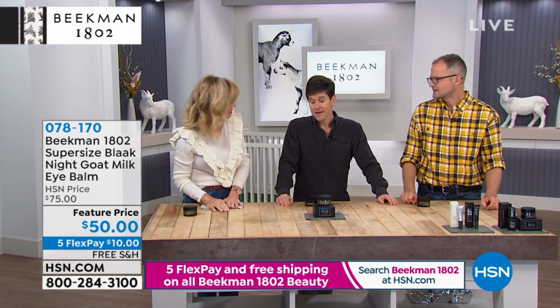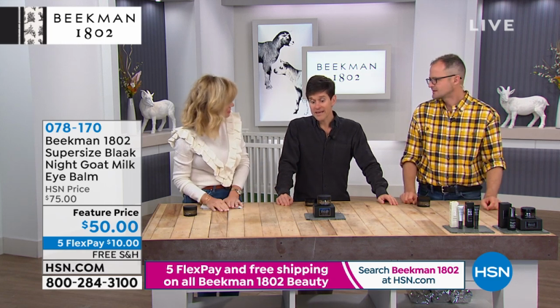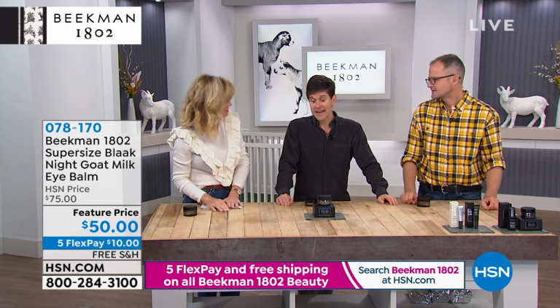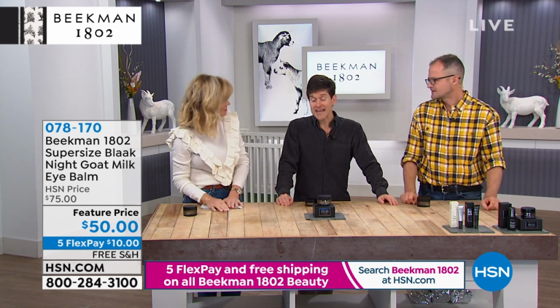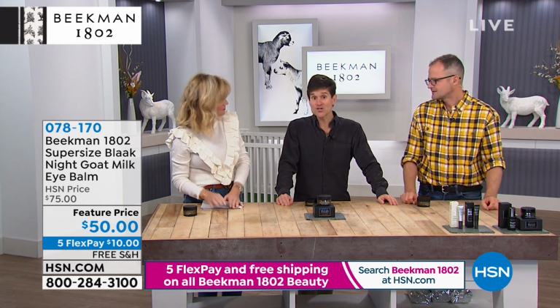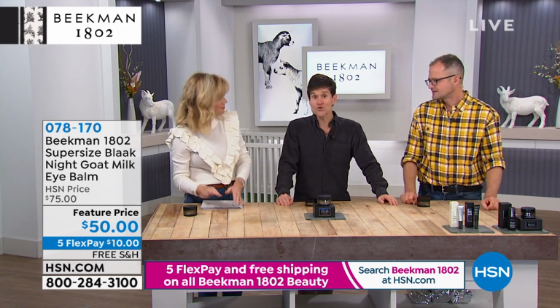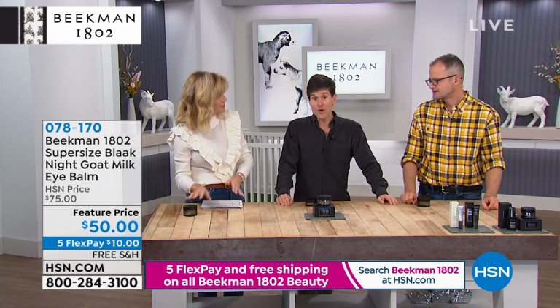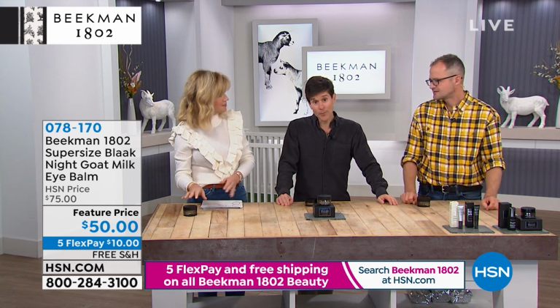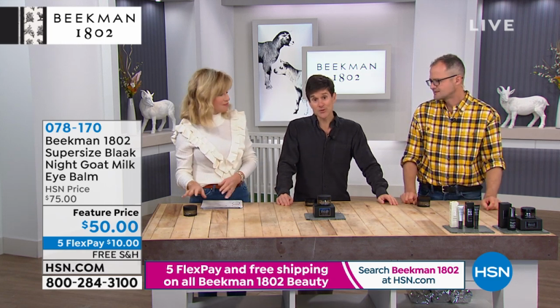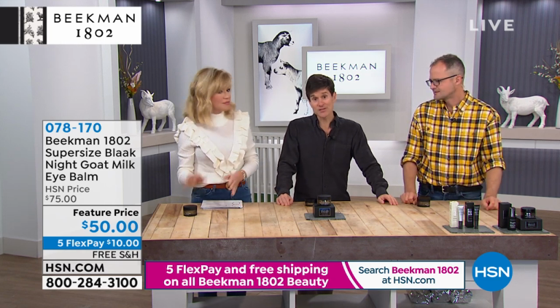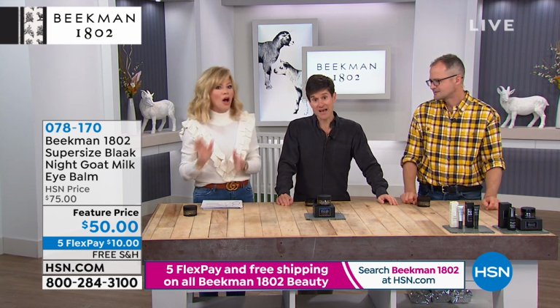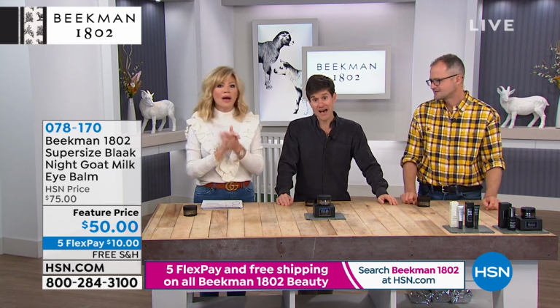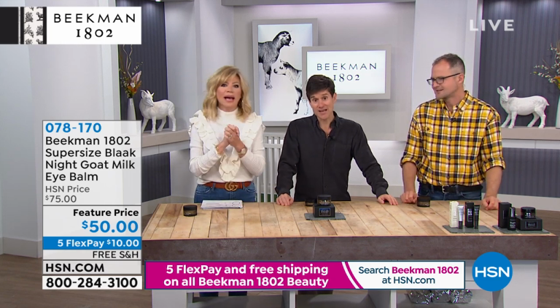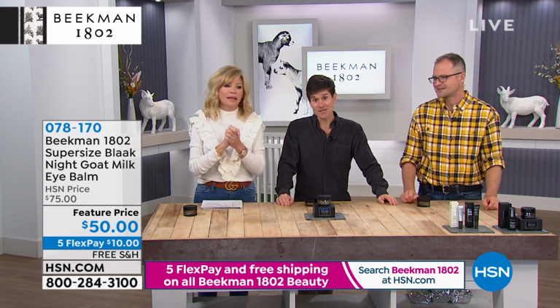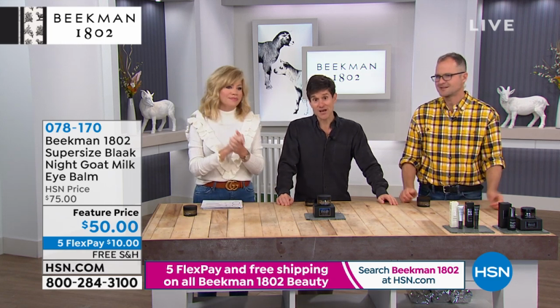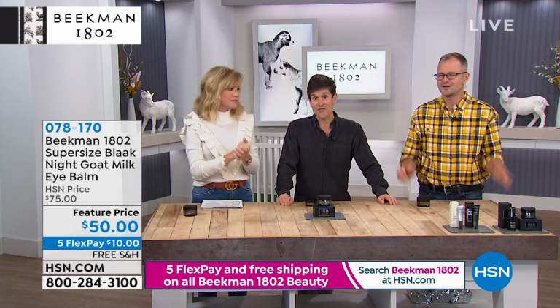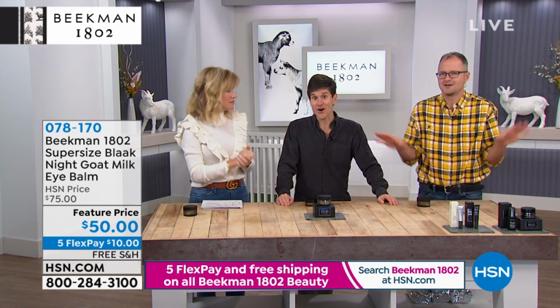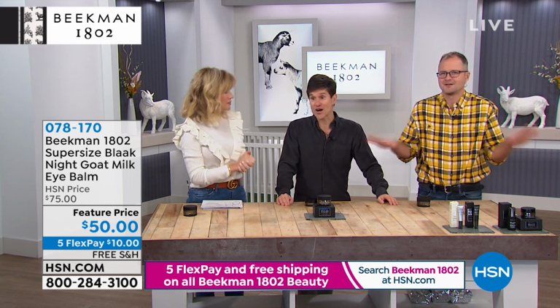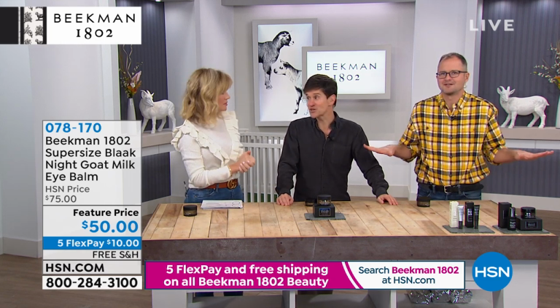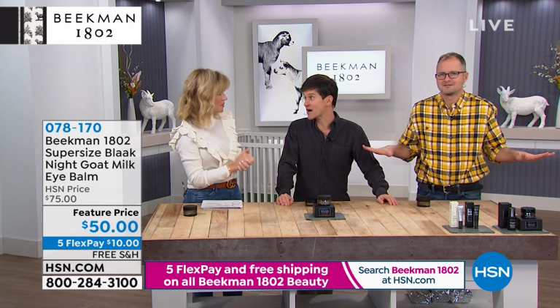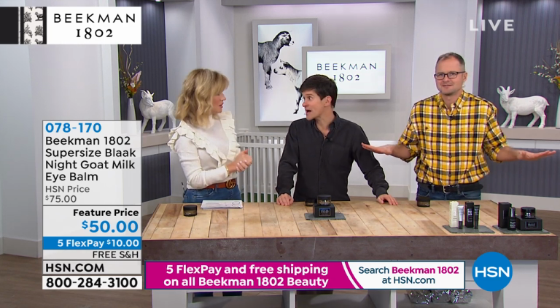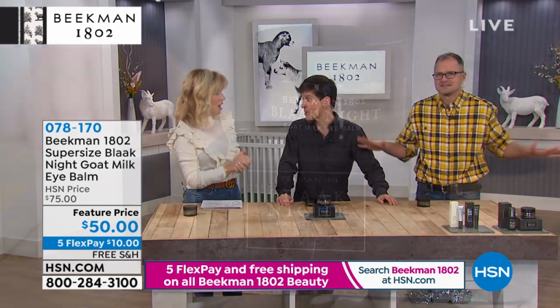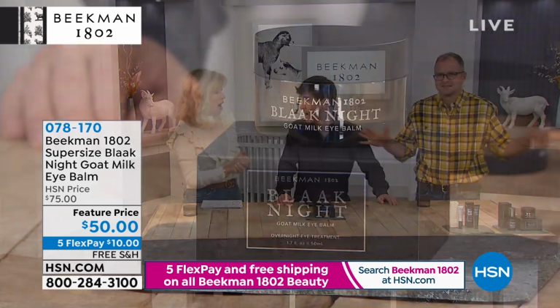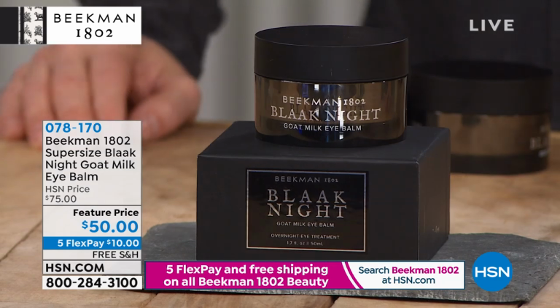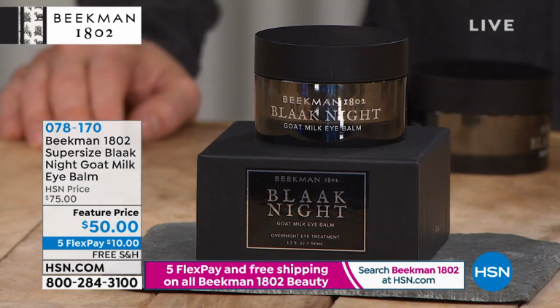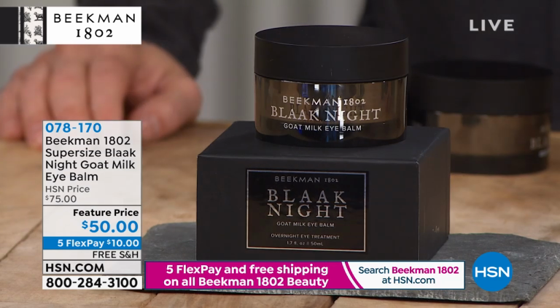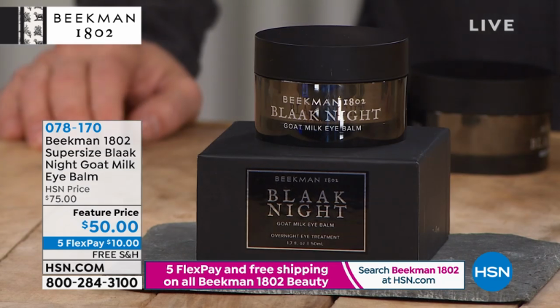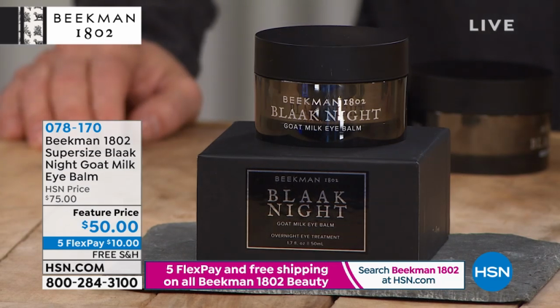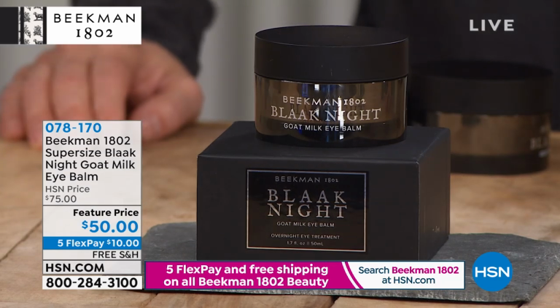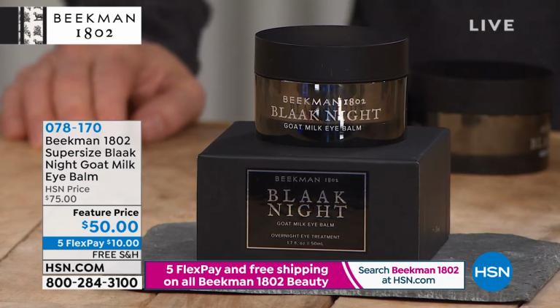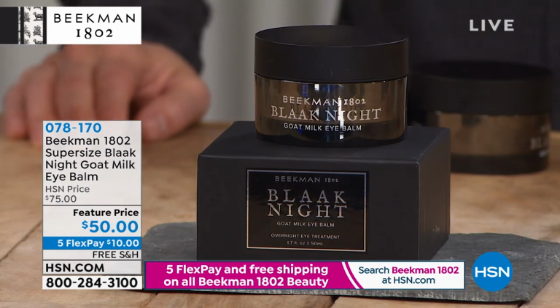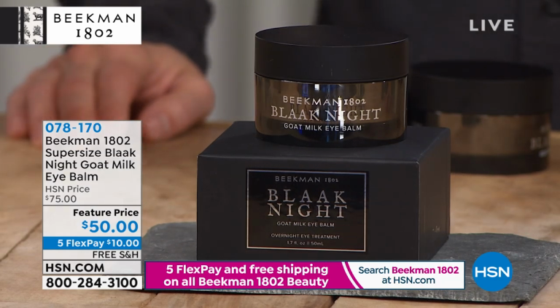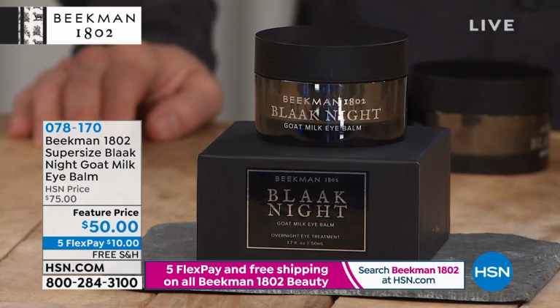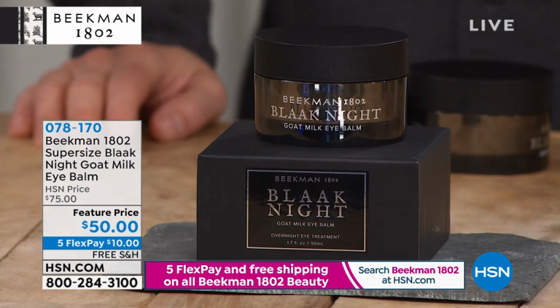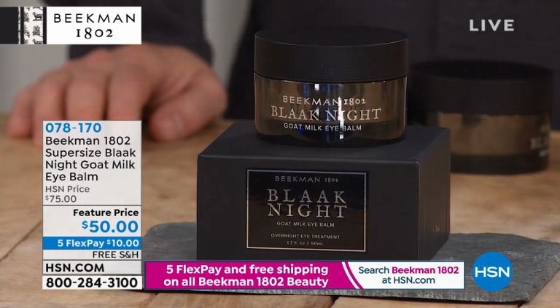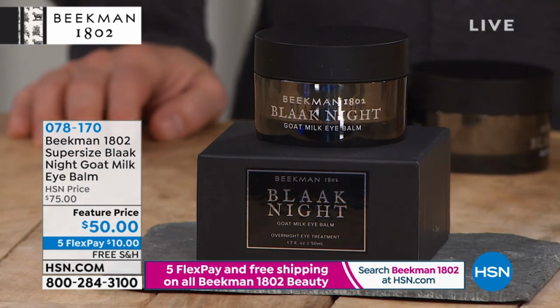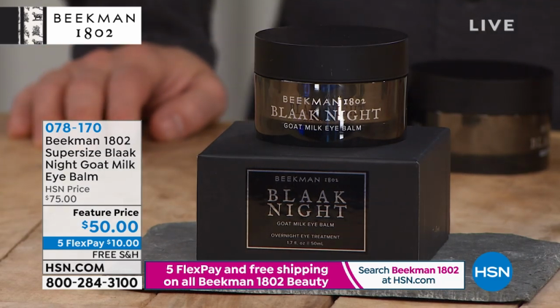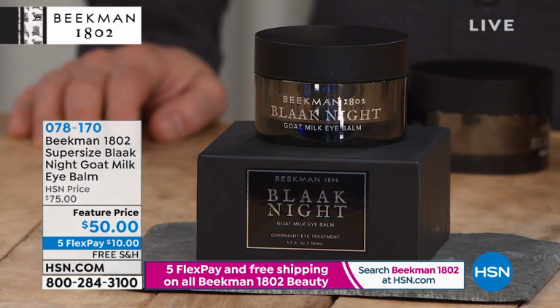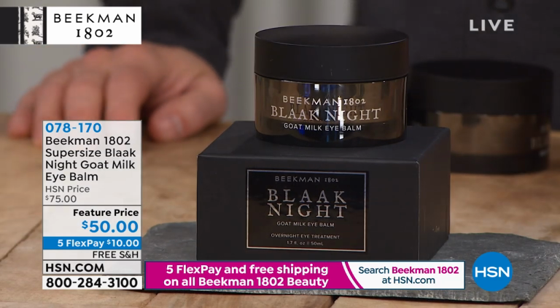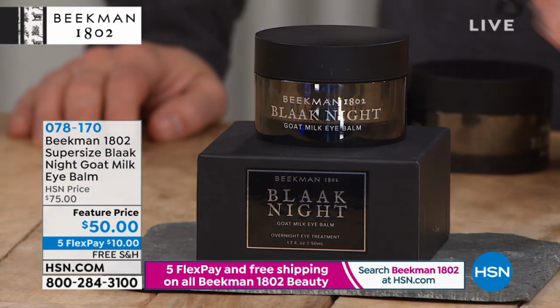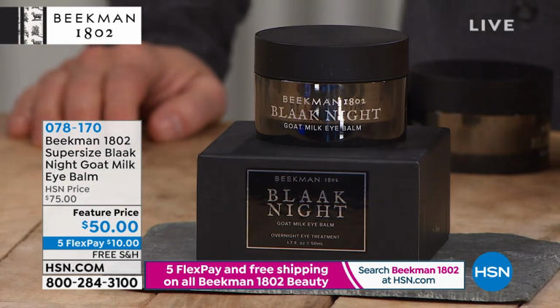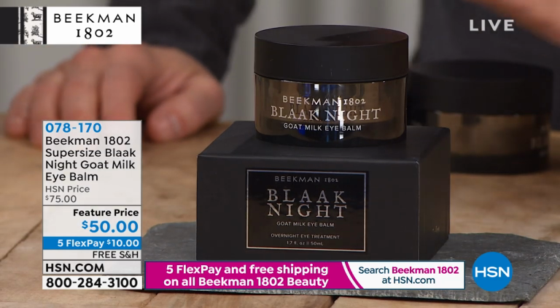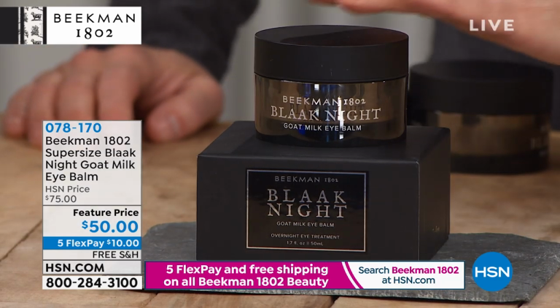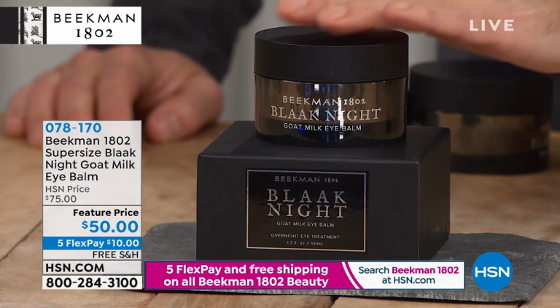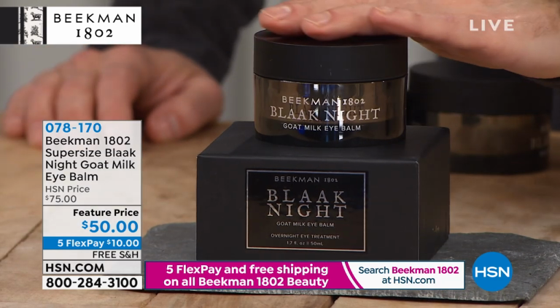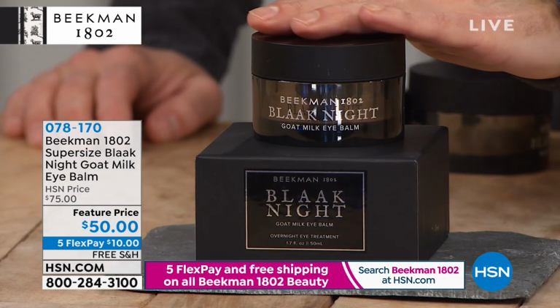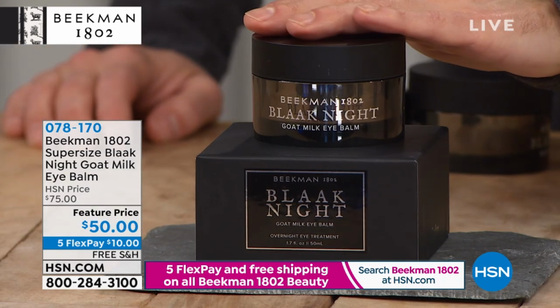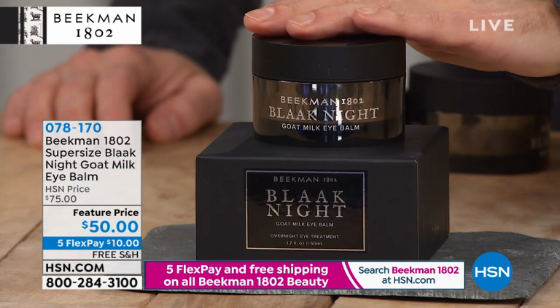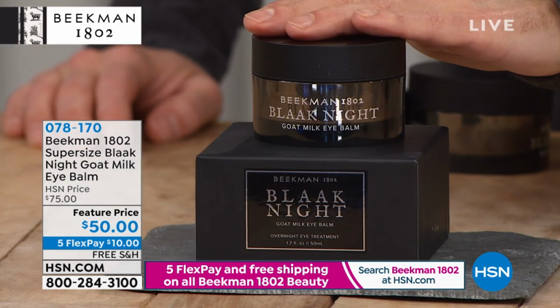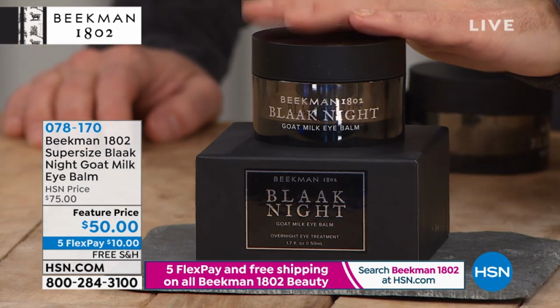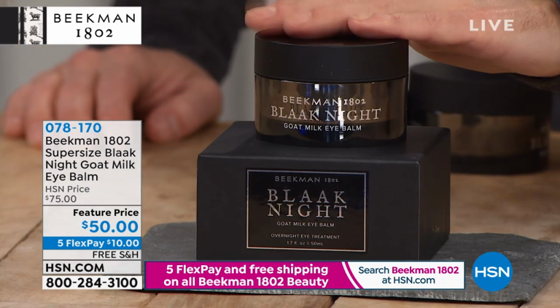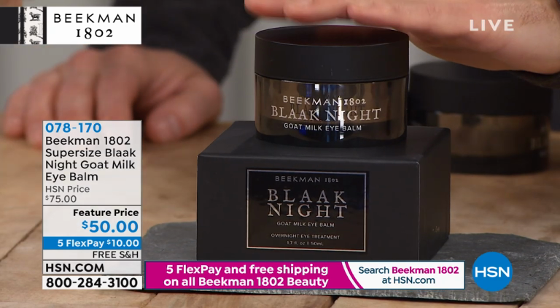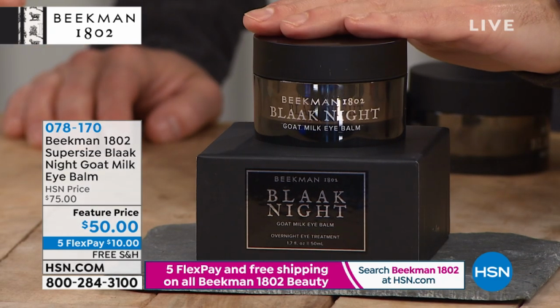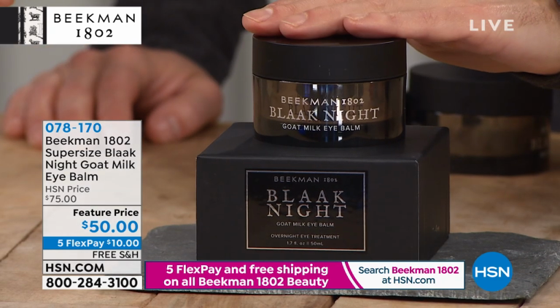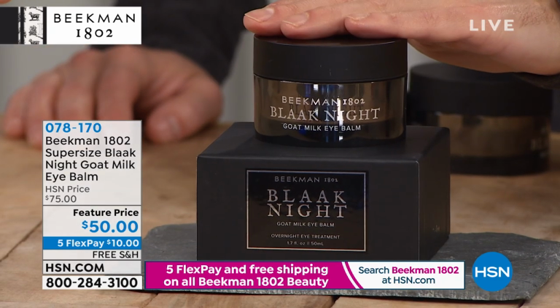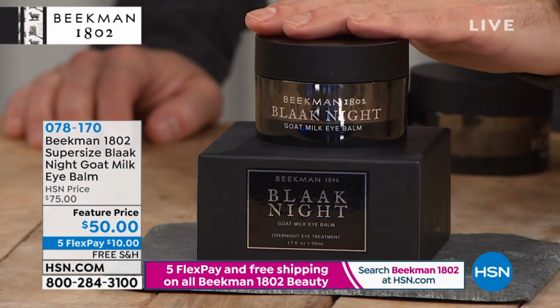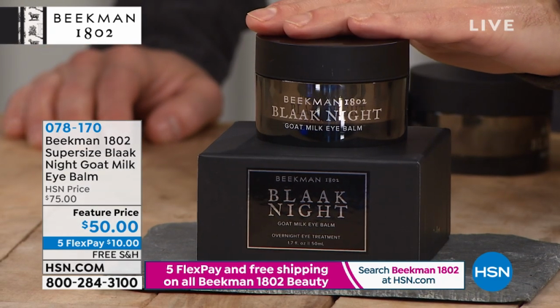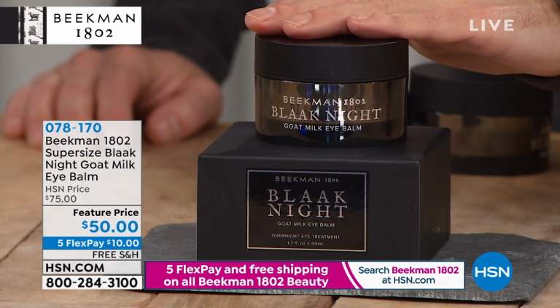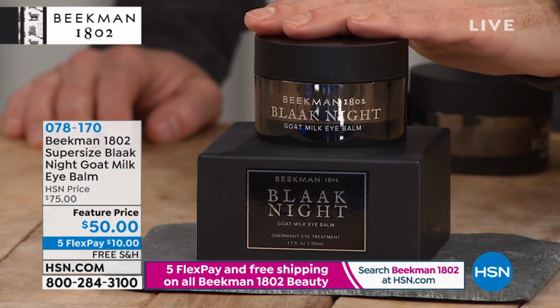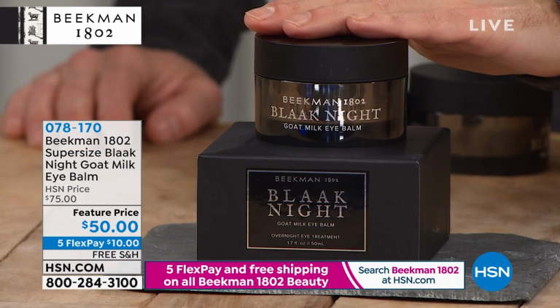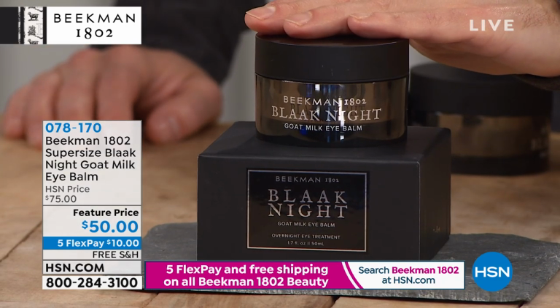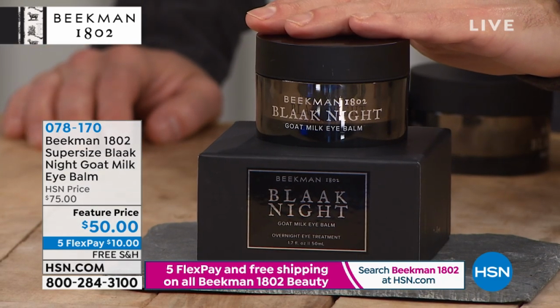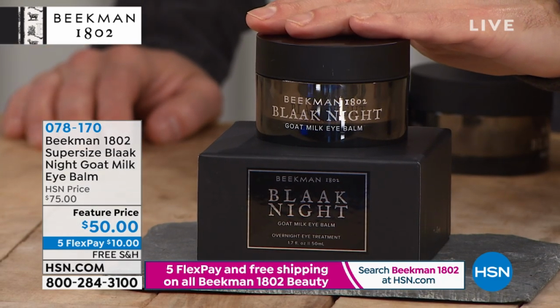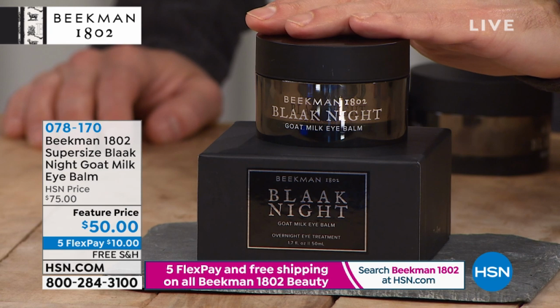And while you're at it, get a triple size of our under eye balm. This is huge. Every time you're here, this sells out. This is three times the normal size on this.